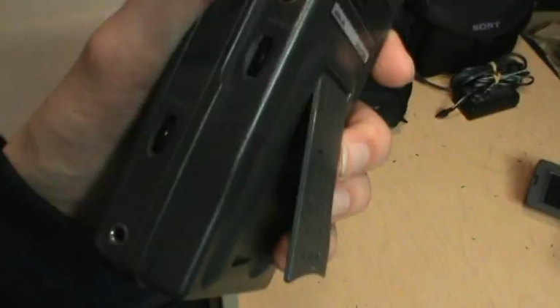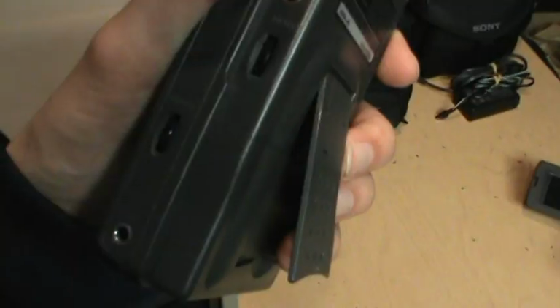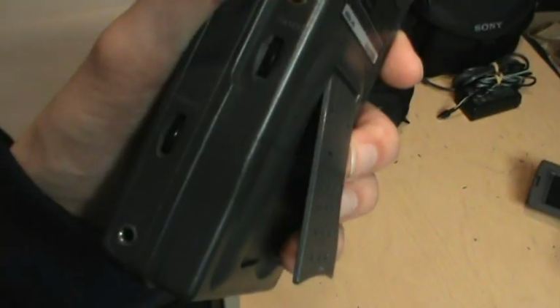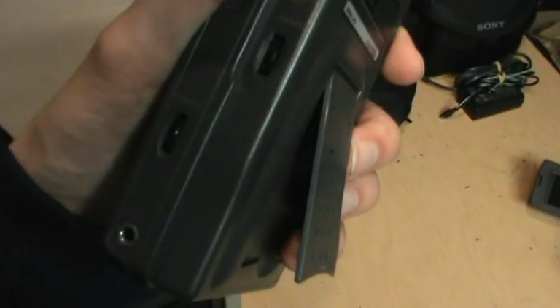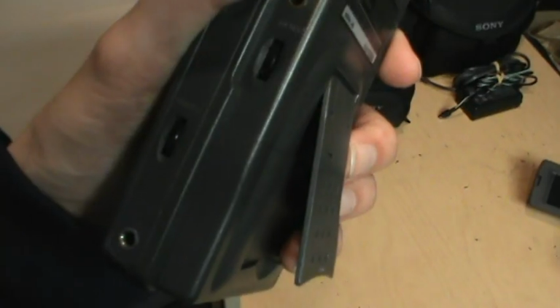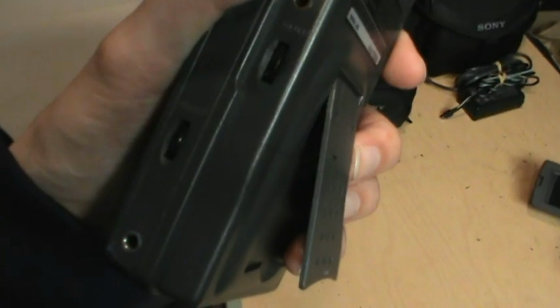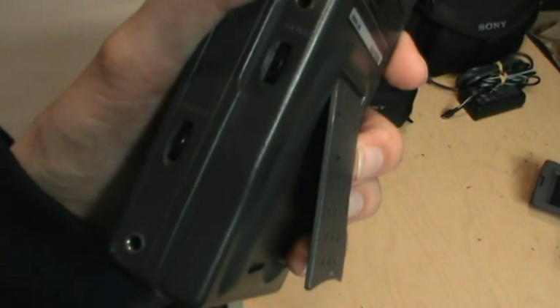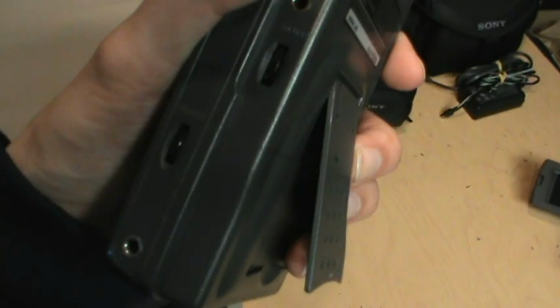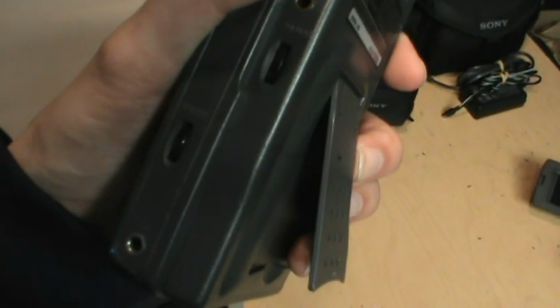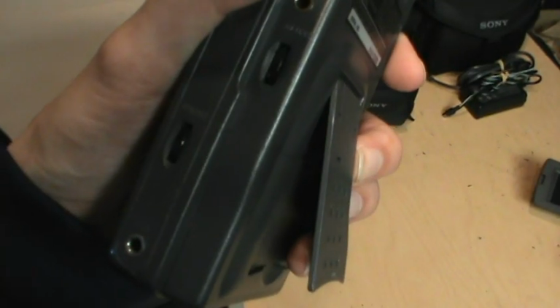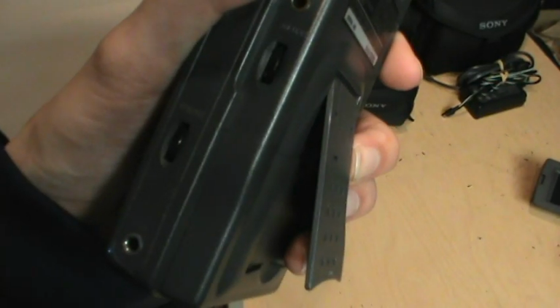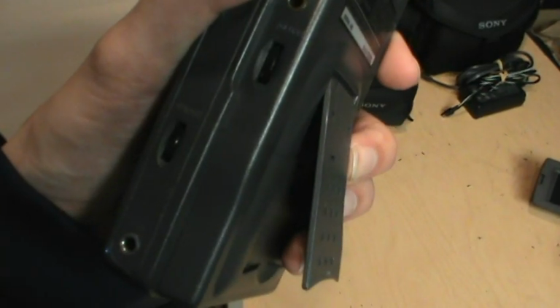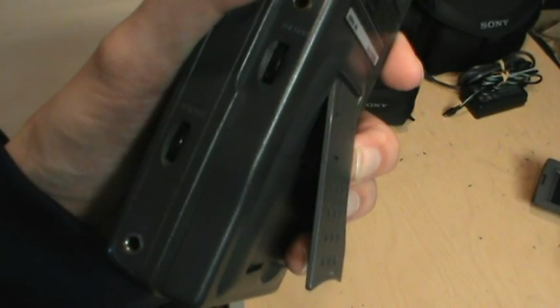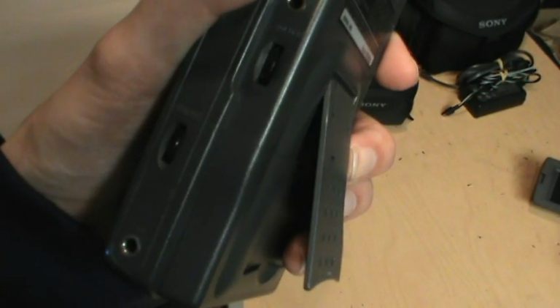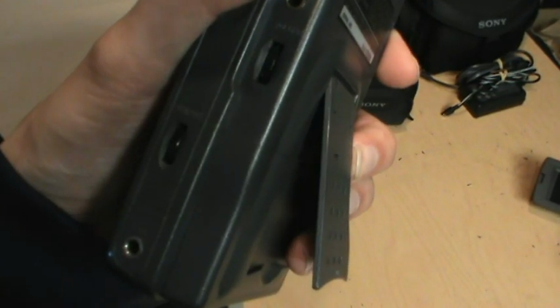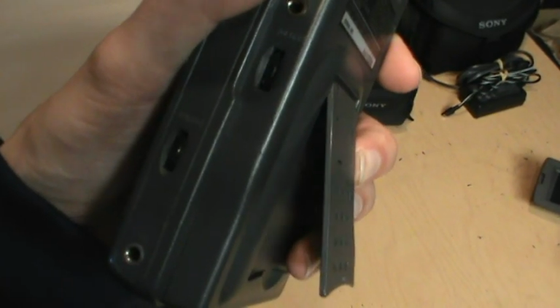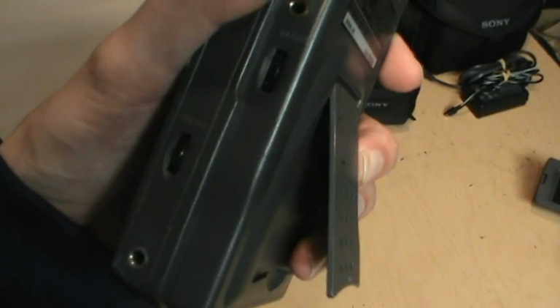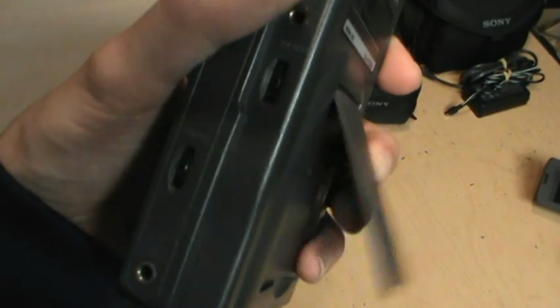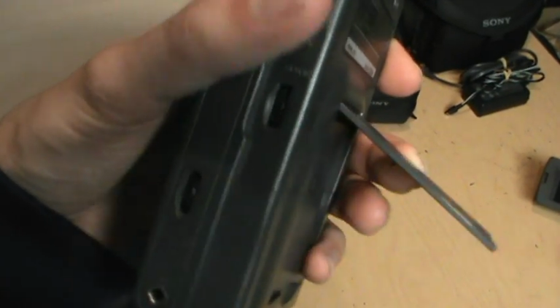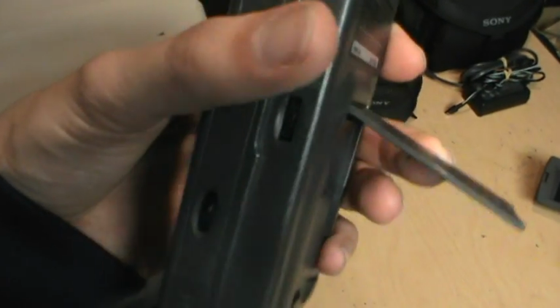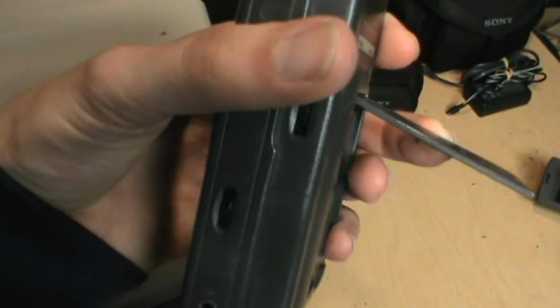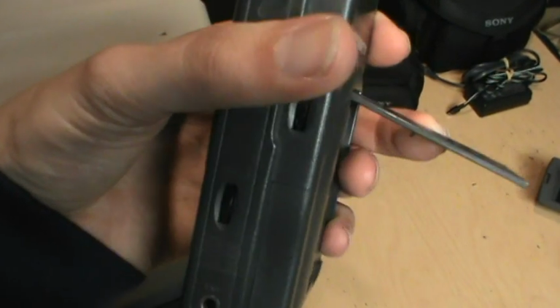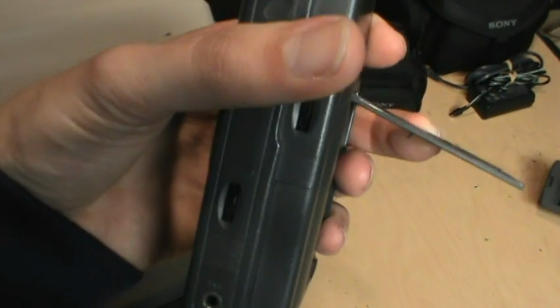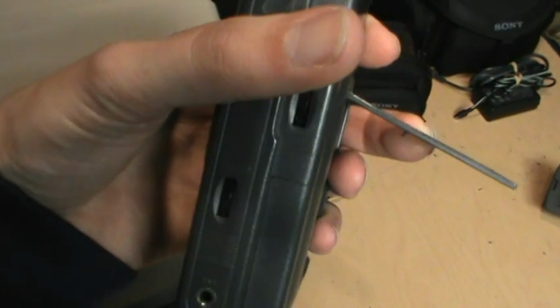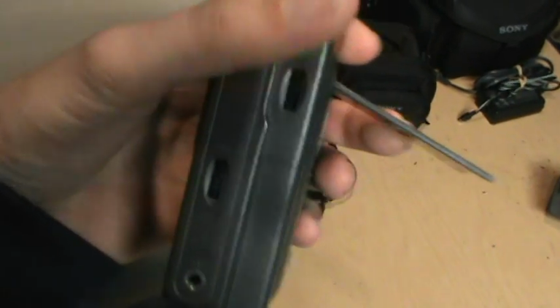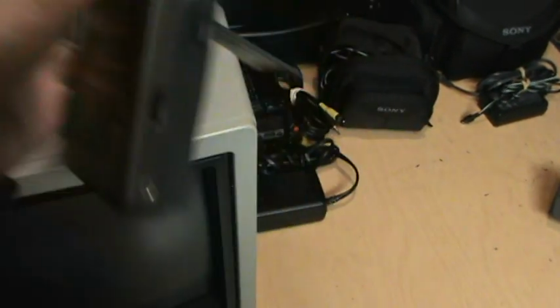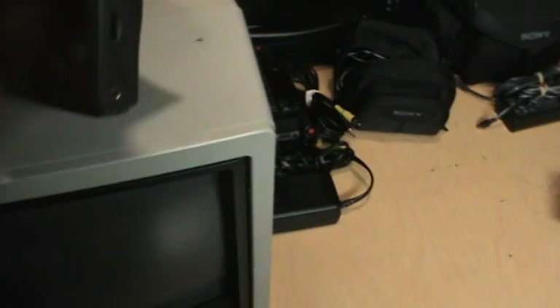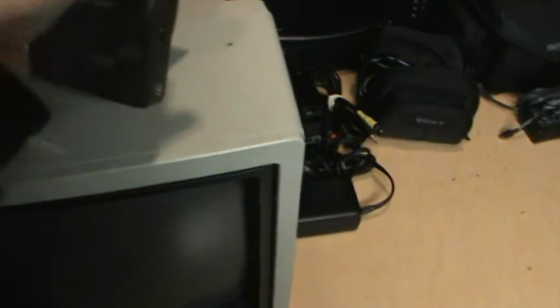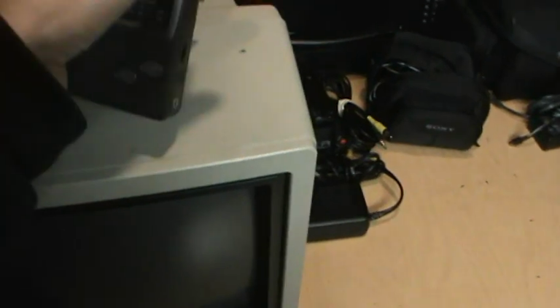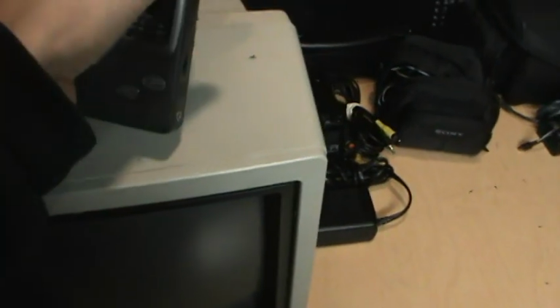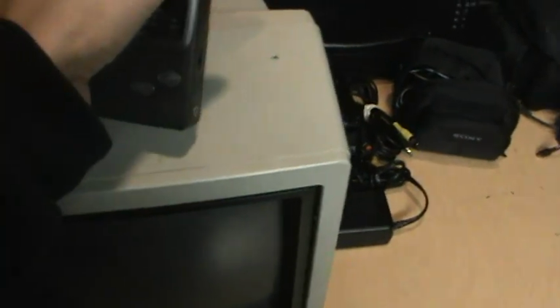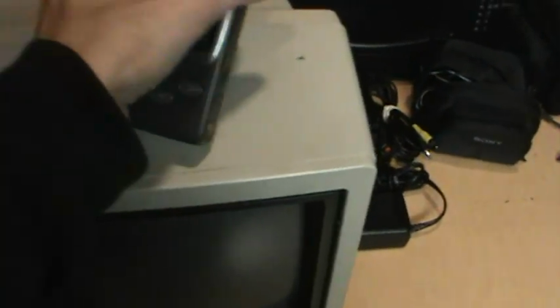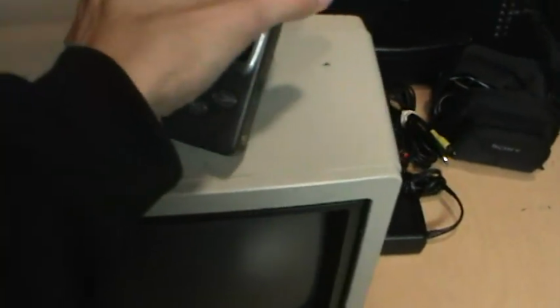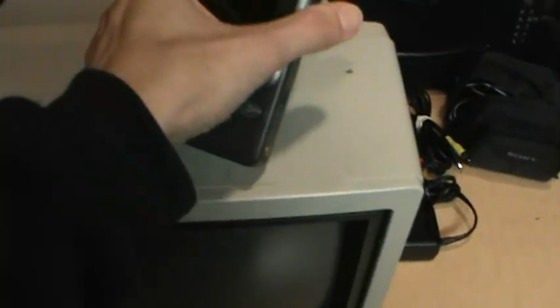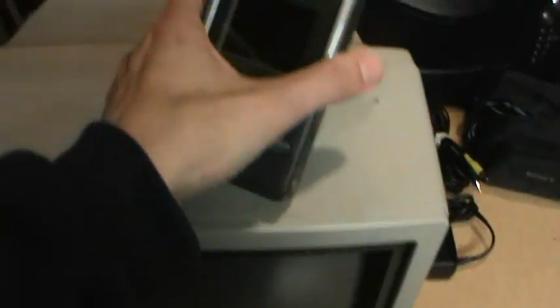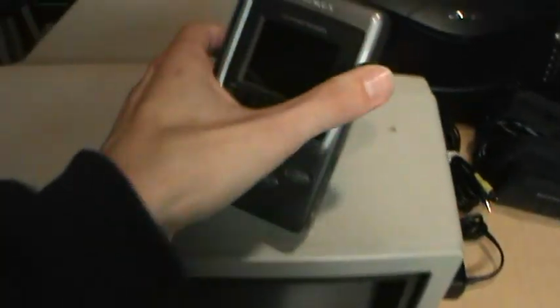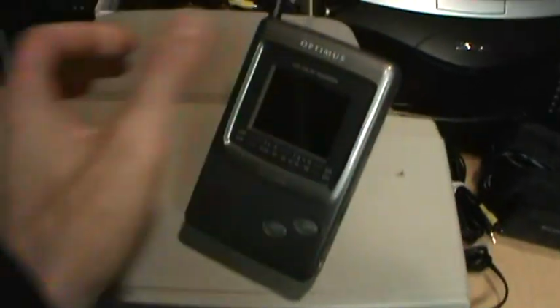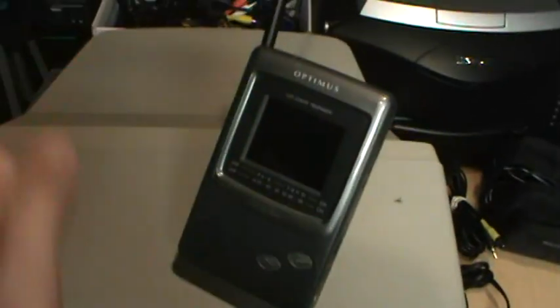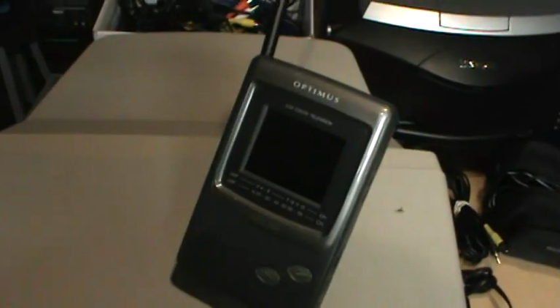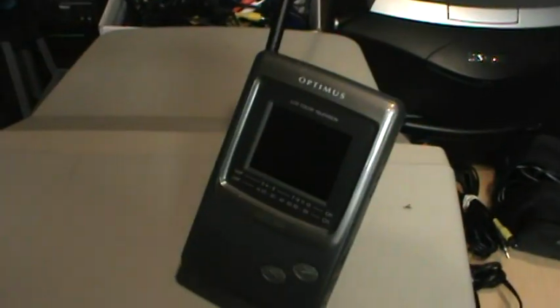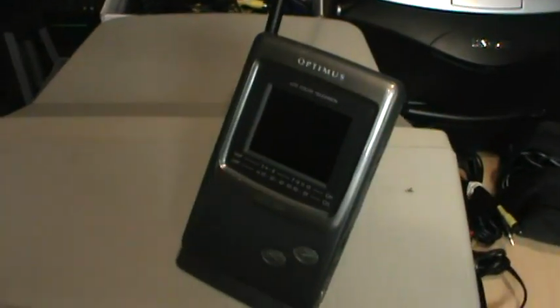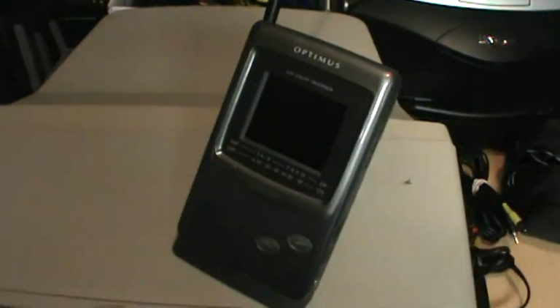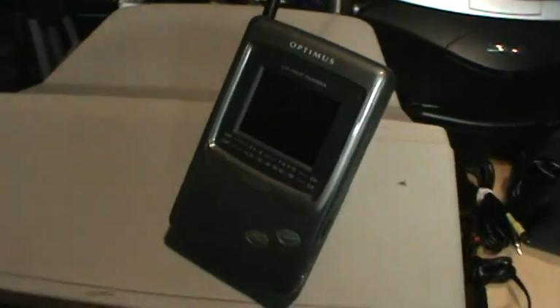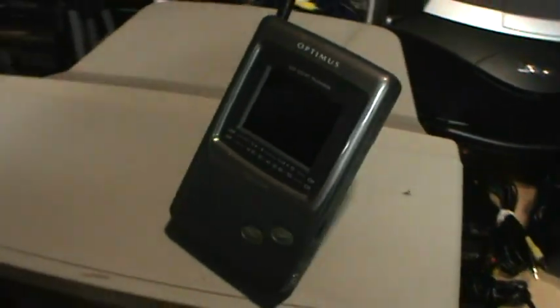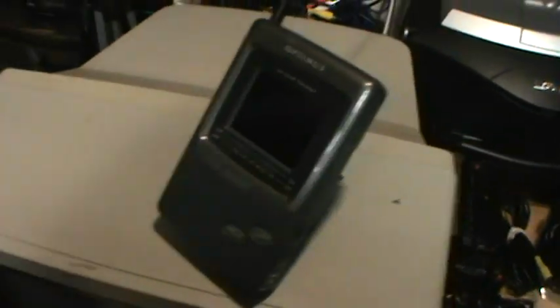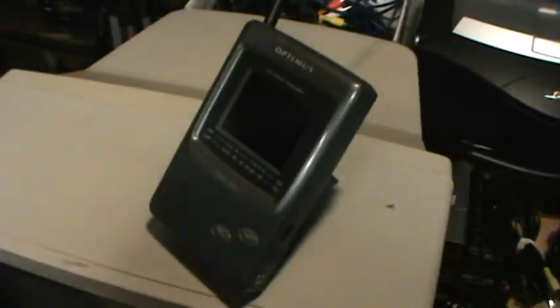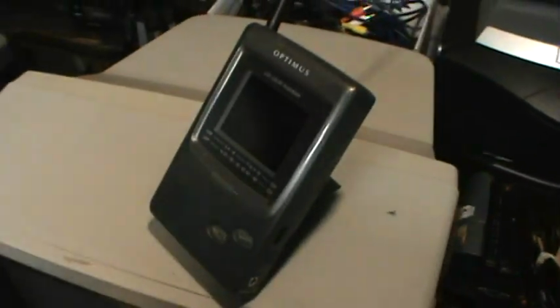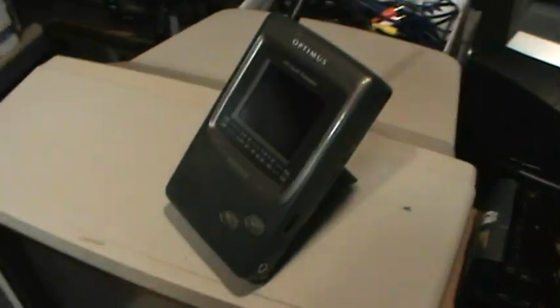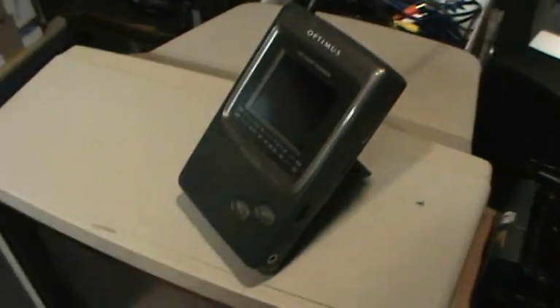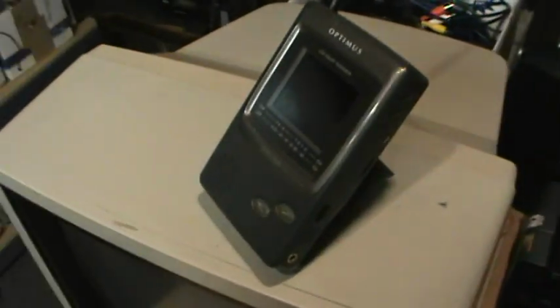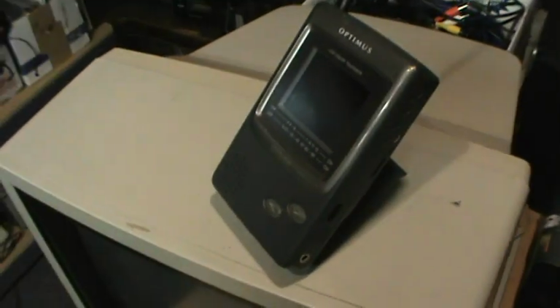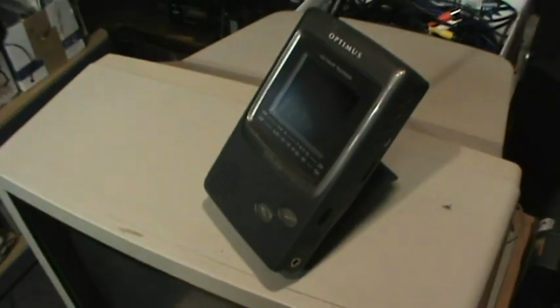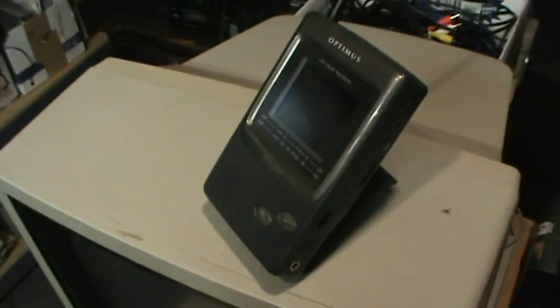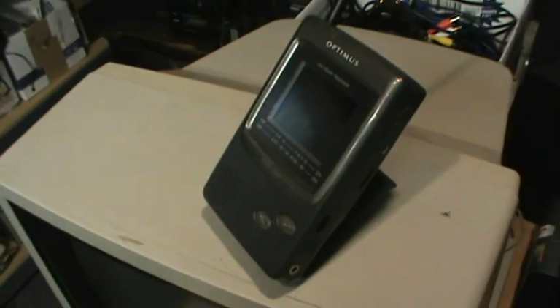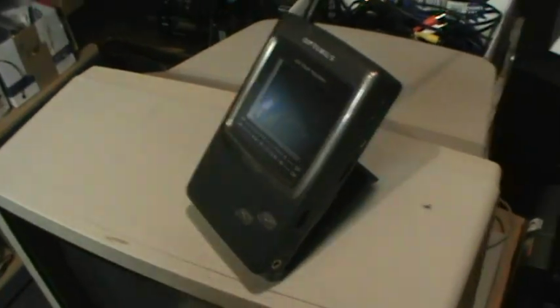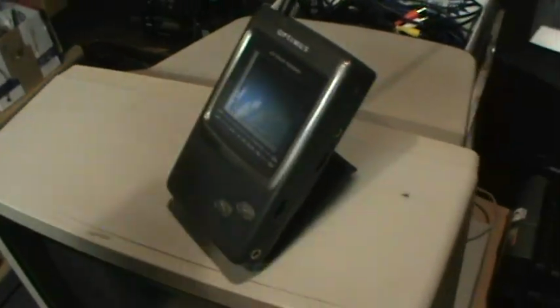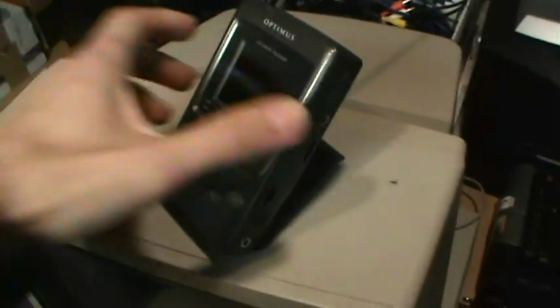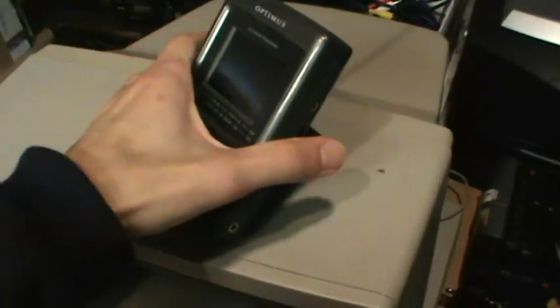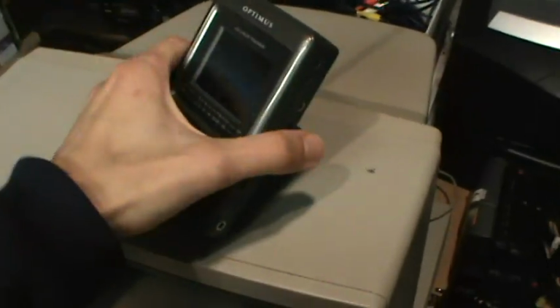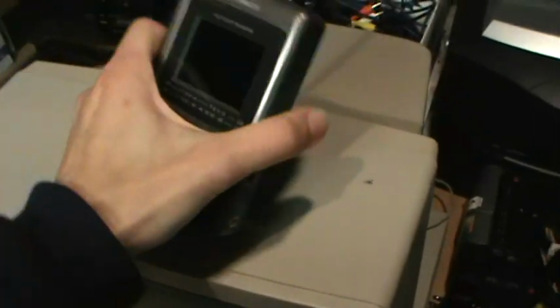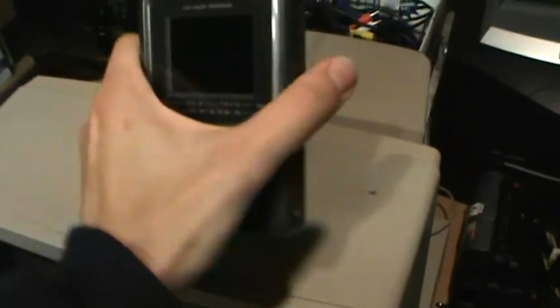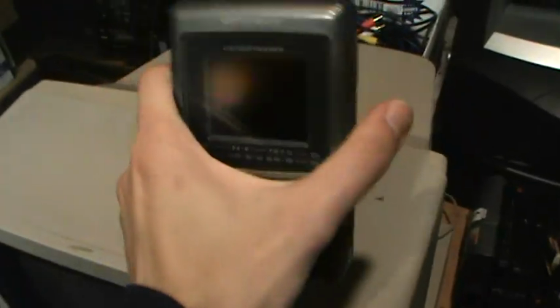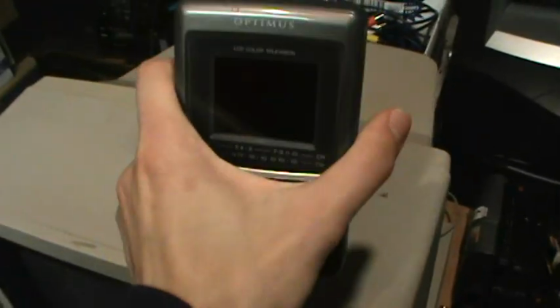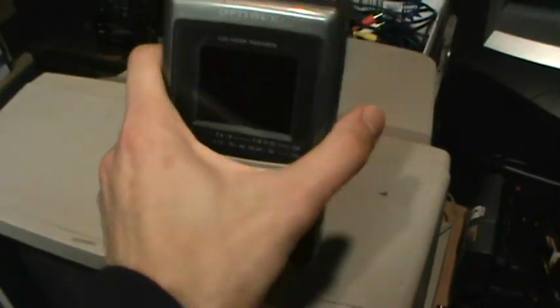And as you saw in the beginning, they do give you a pop-out stand, so you can just prop it up on the table or whatever and watch it without needing to hold it.